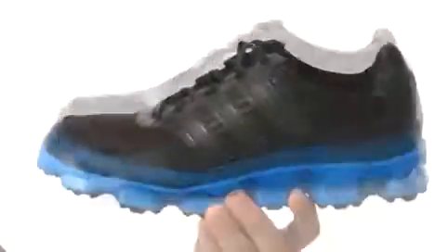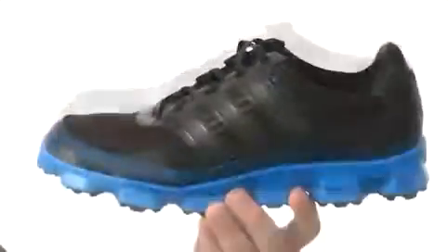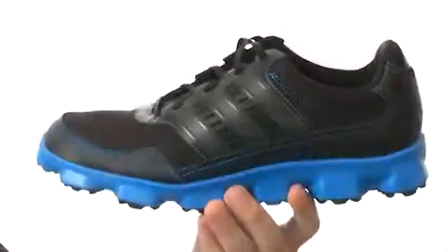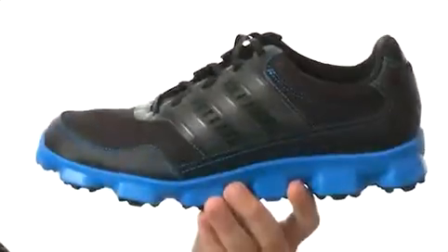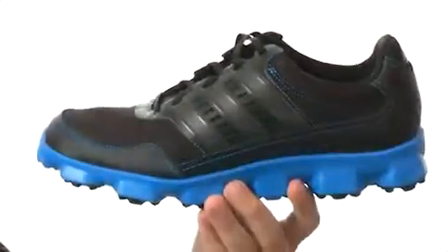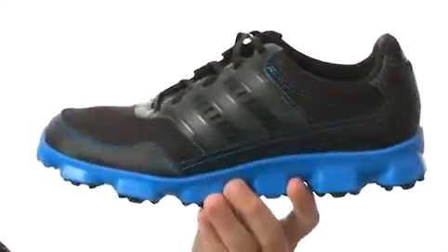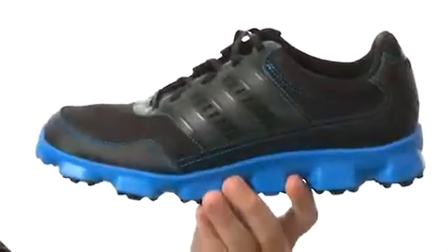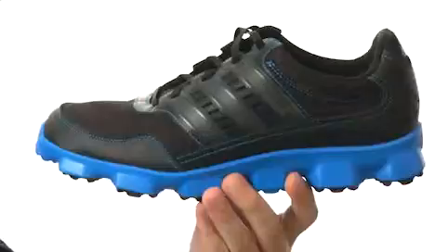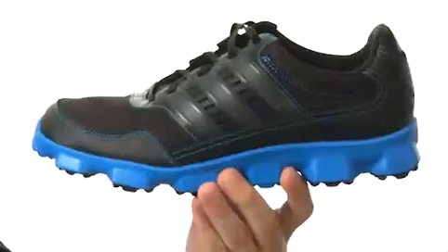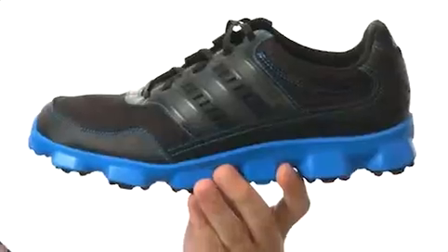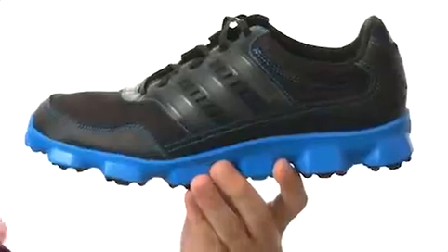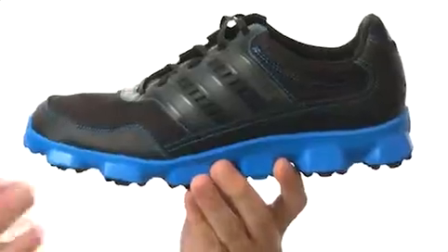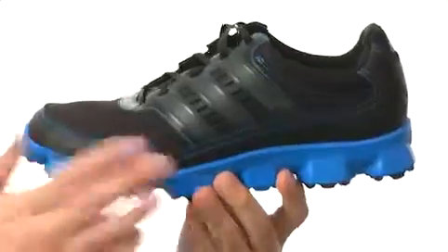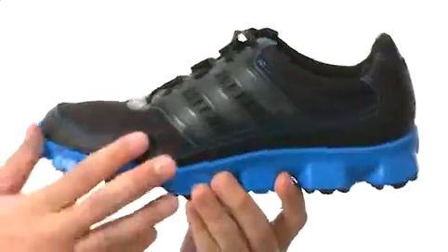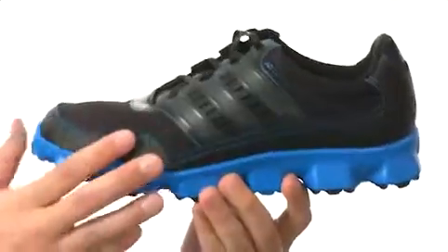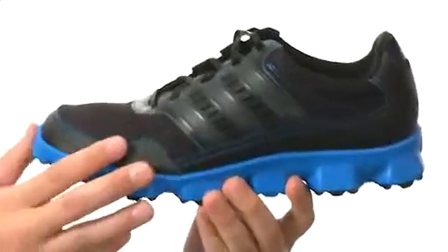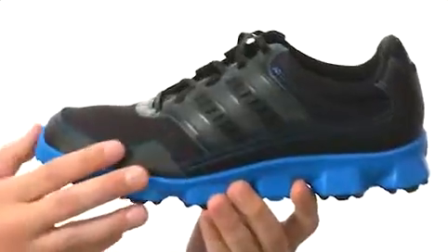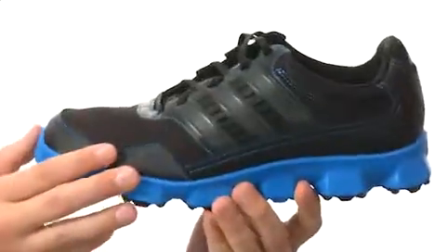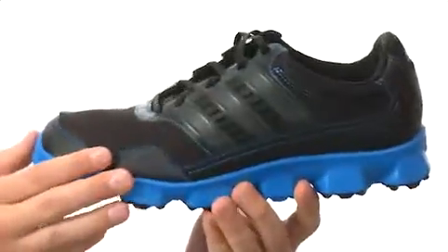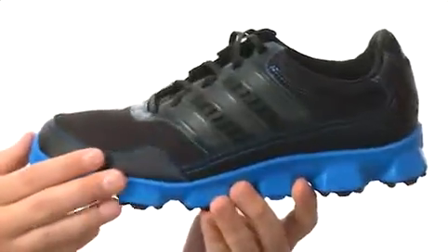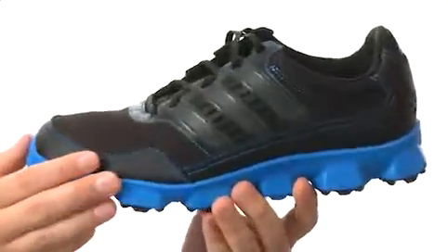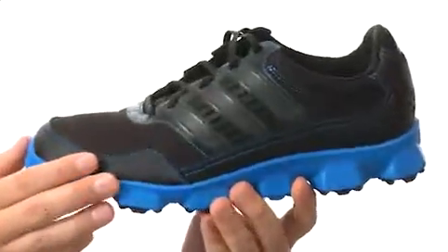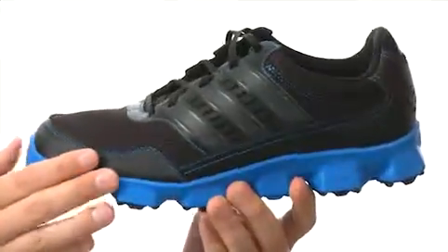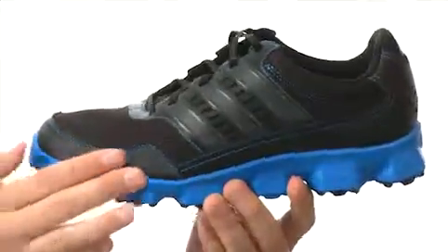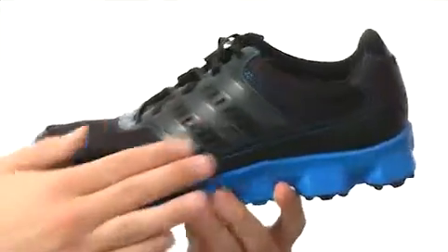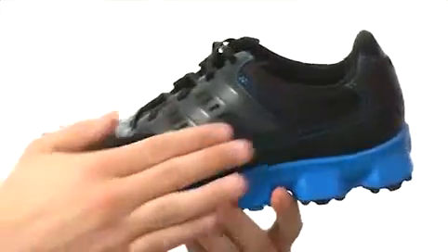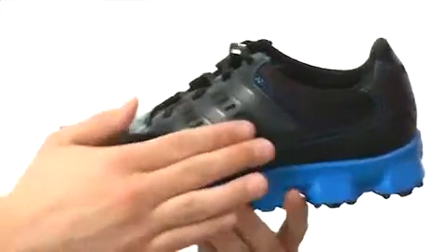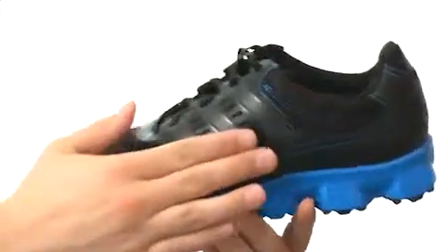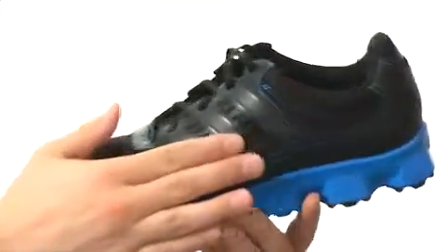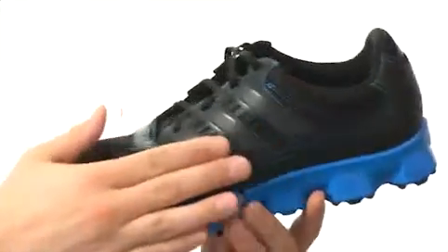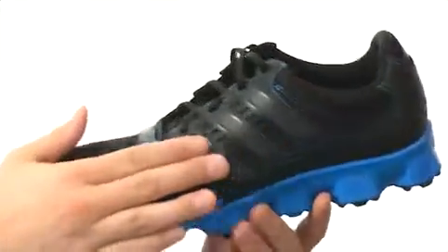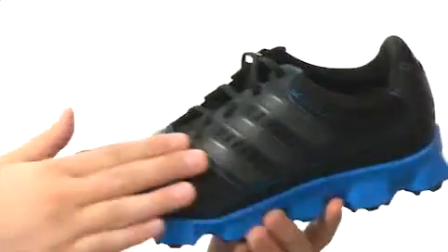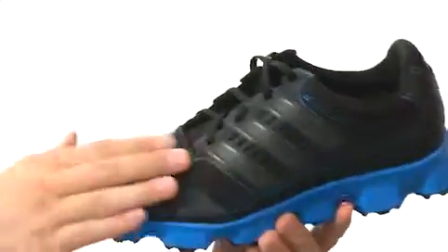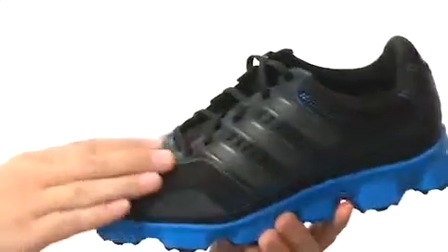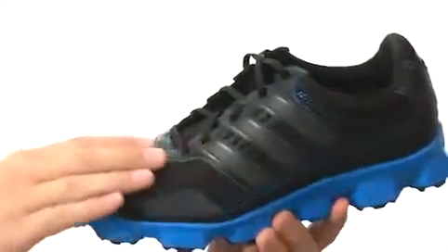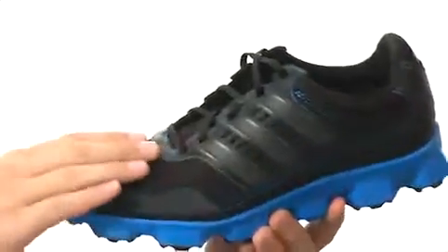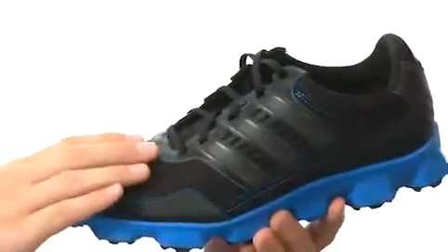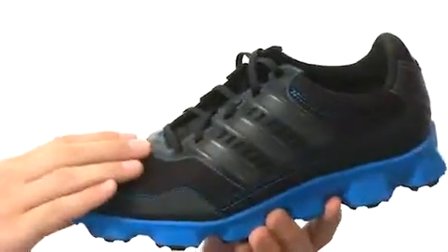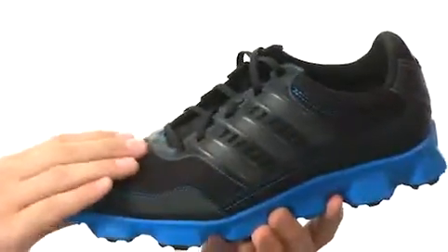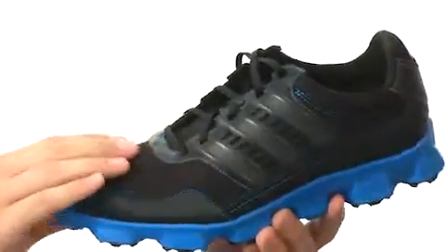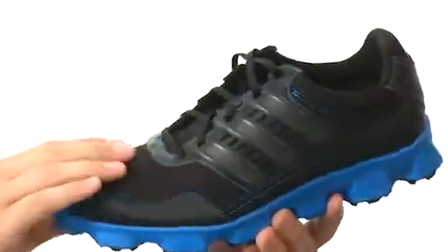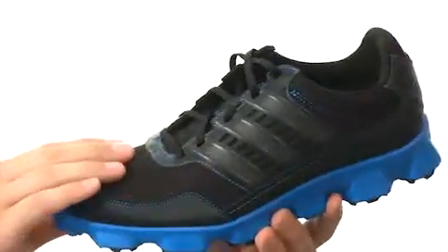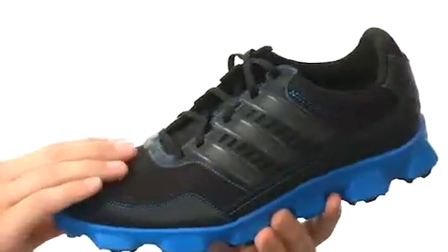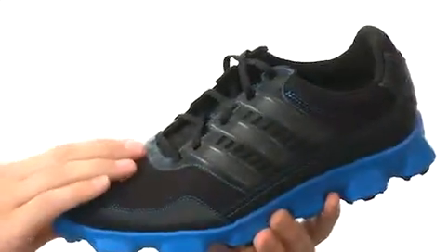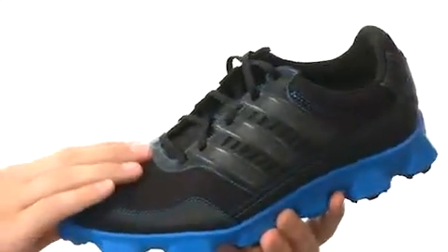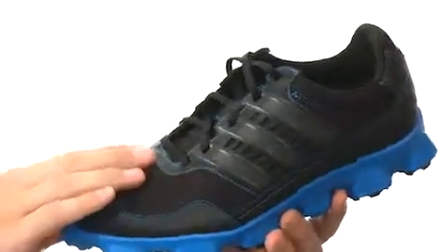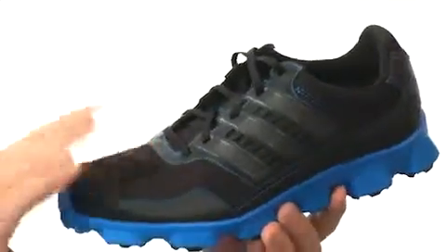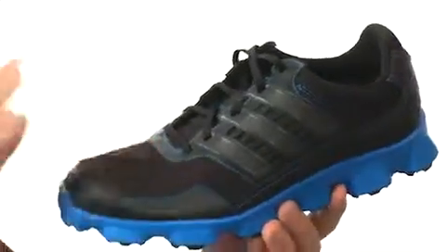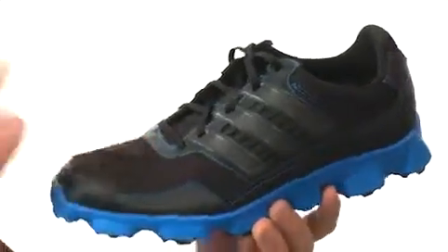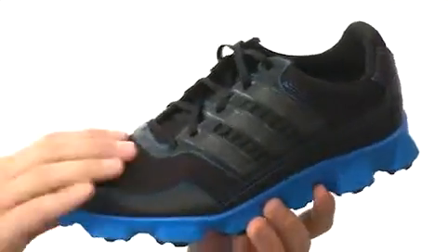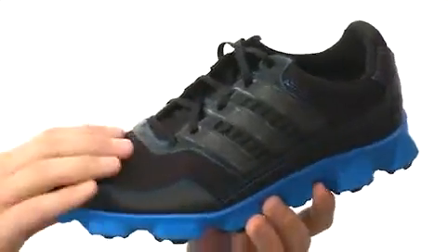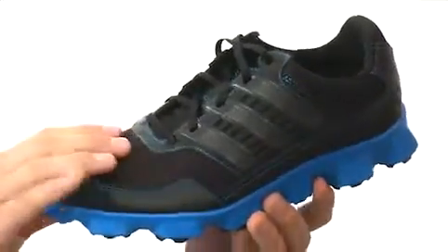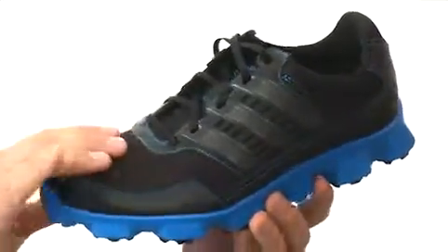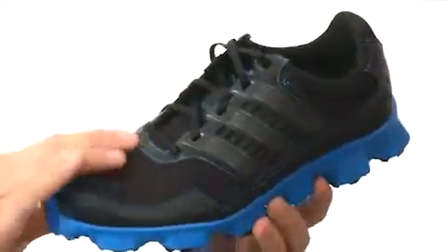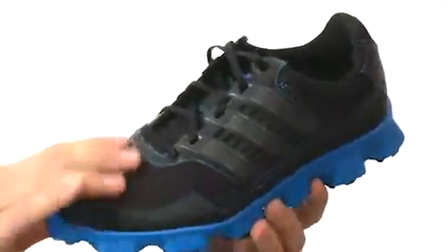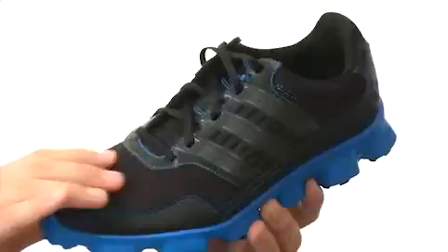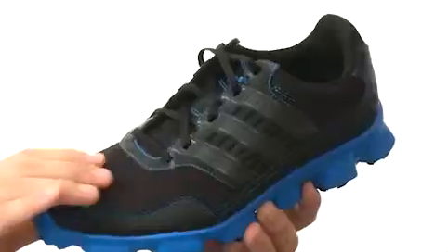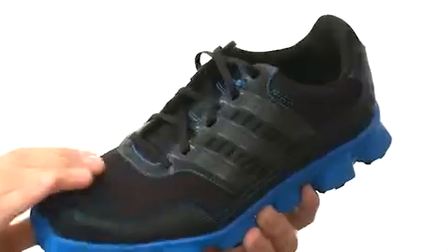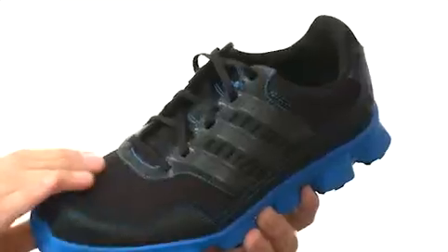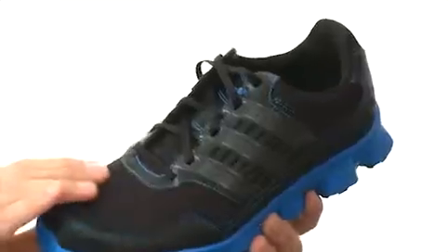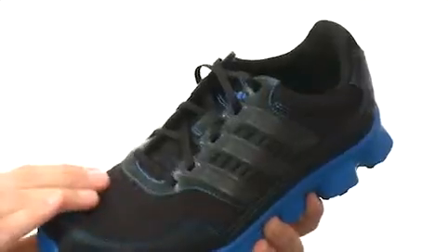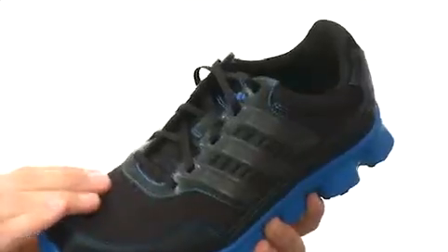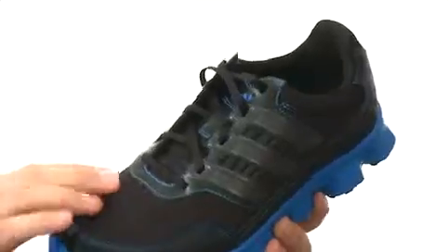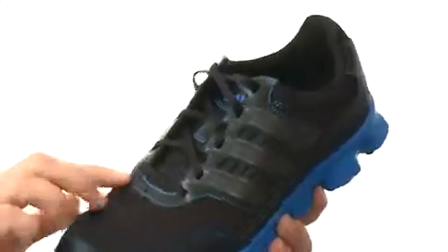These shoes are perfect for warmer weather. The upper is made out of very lightweight mesh material, so your feet will really be able to breathe.